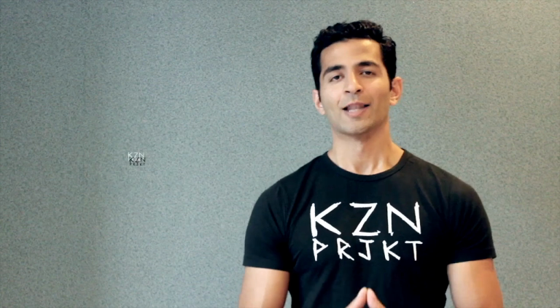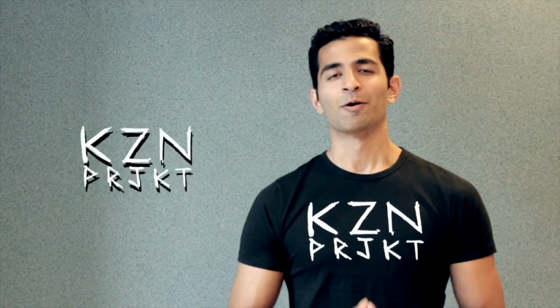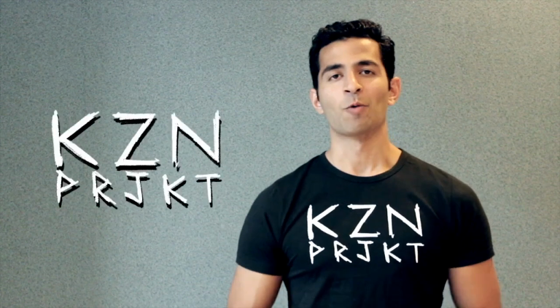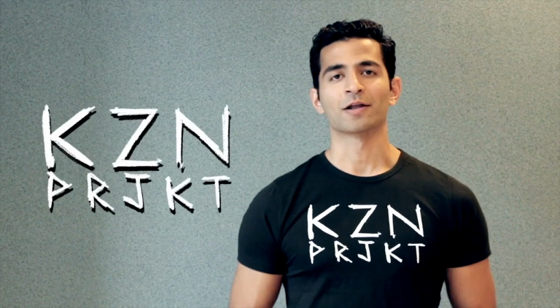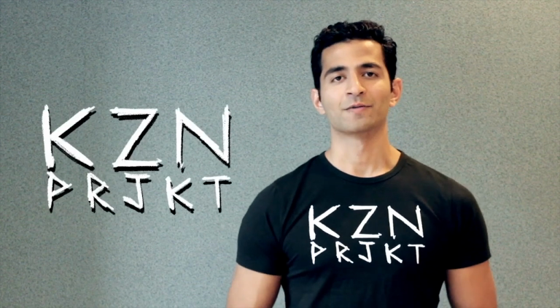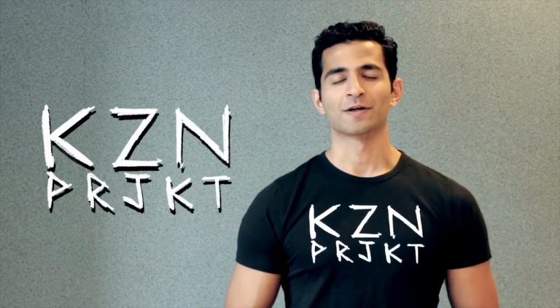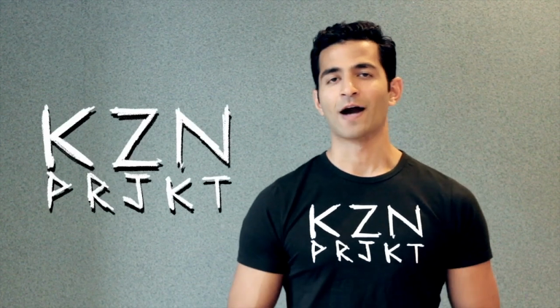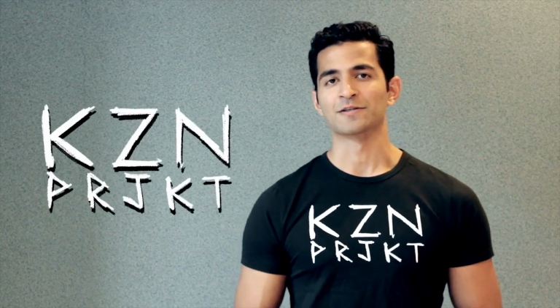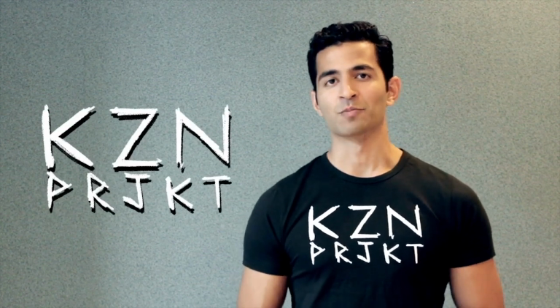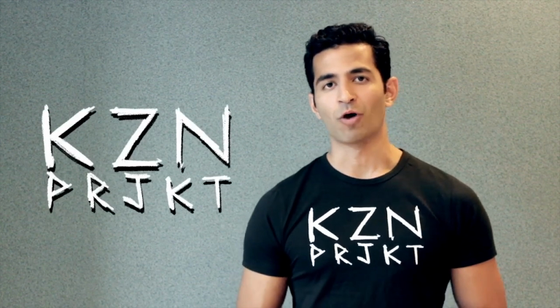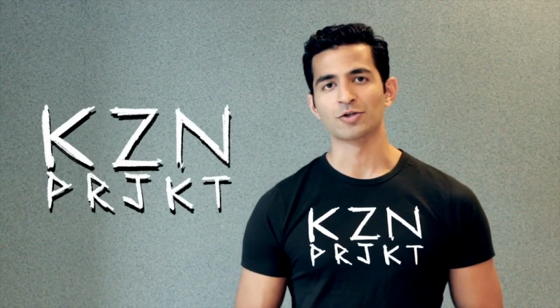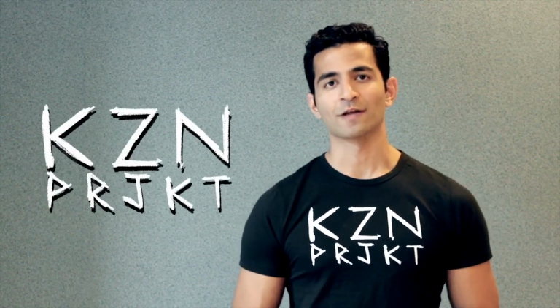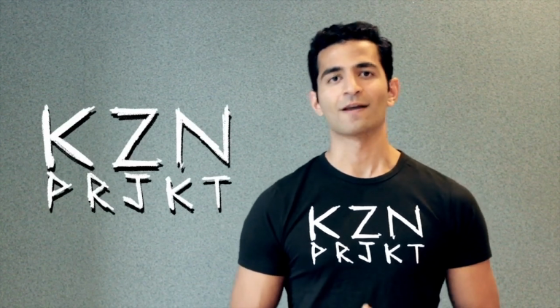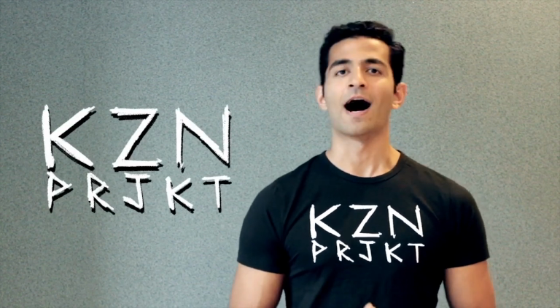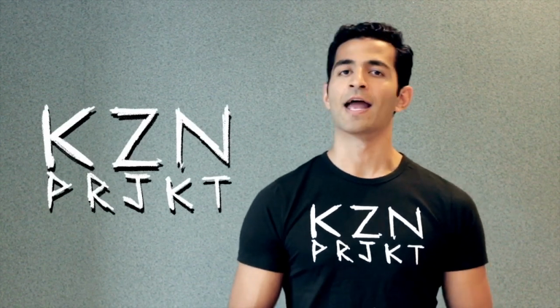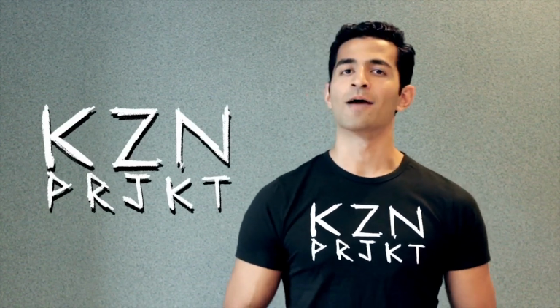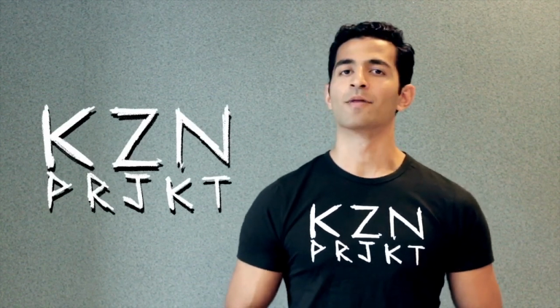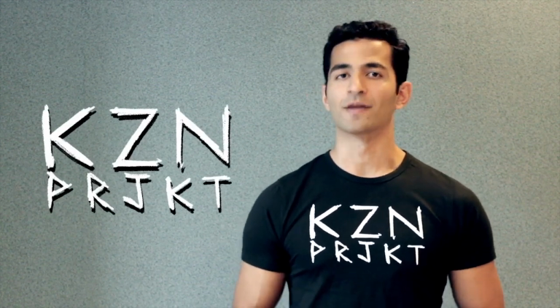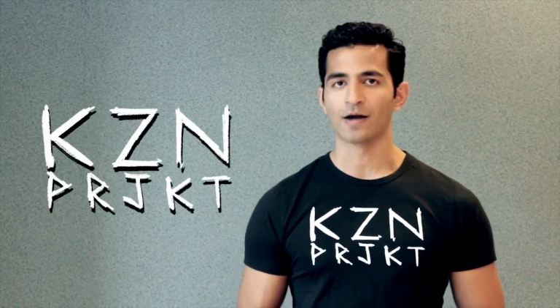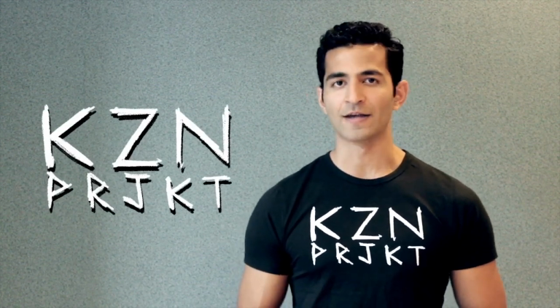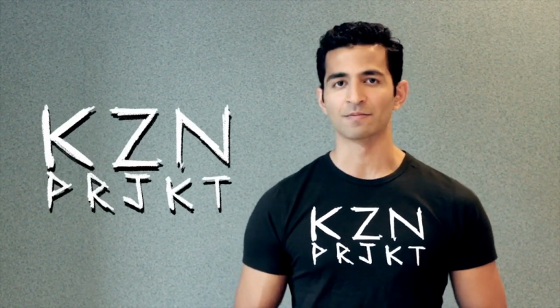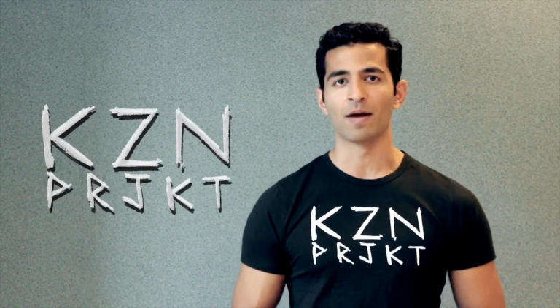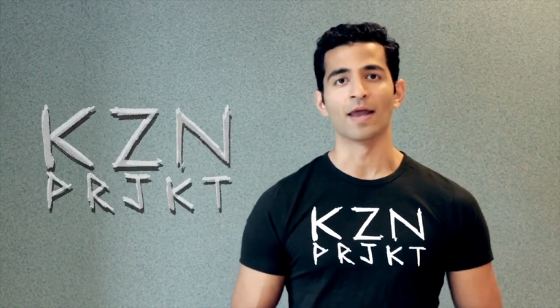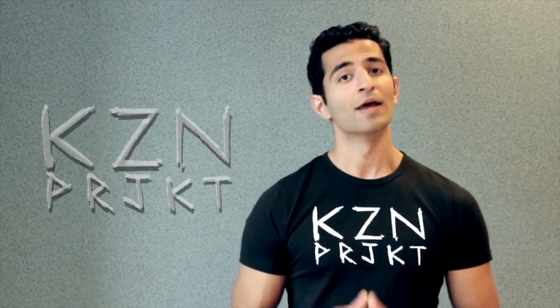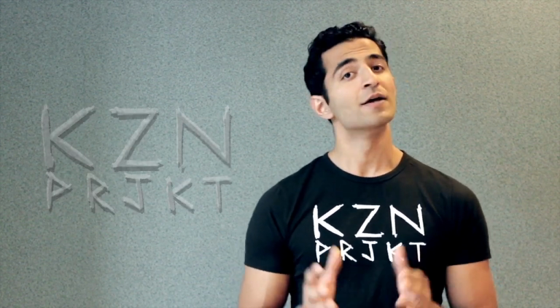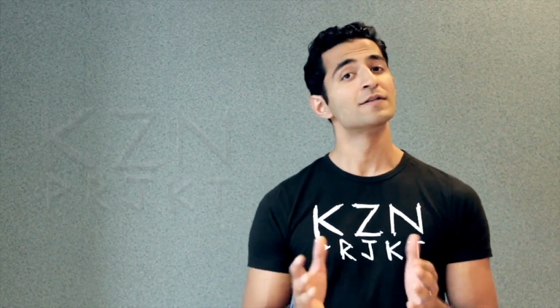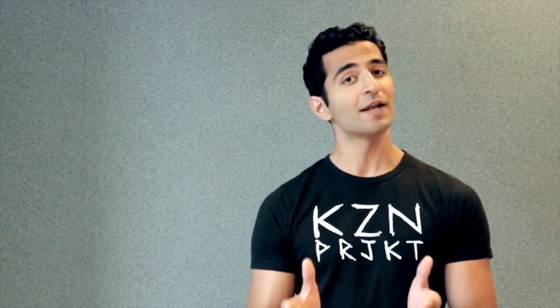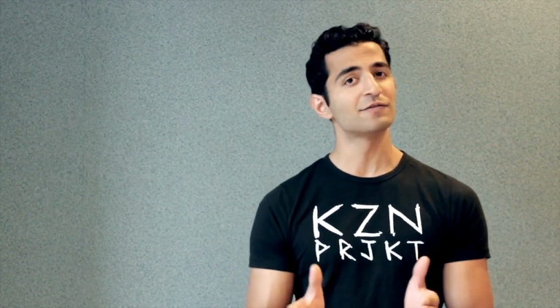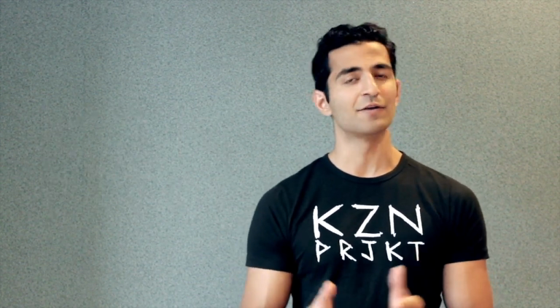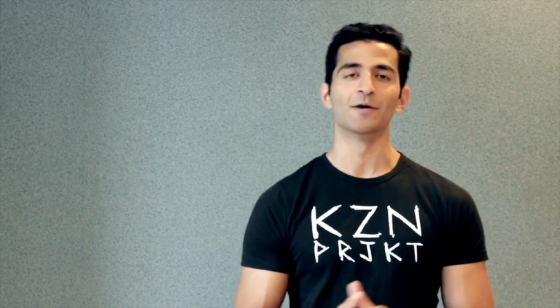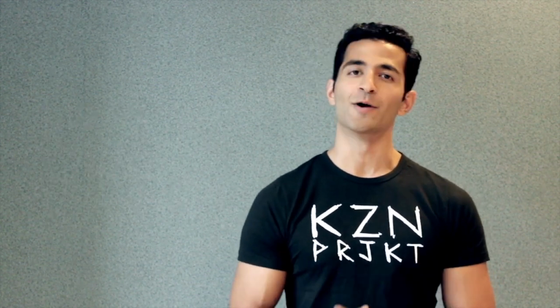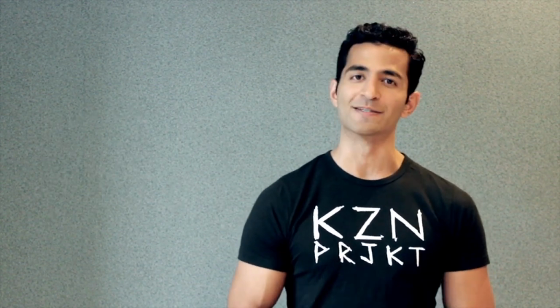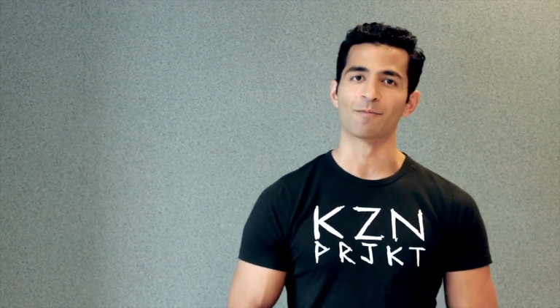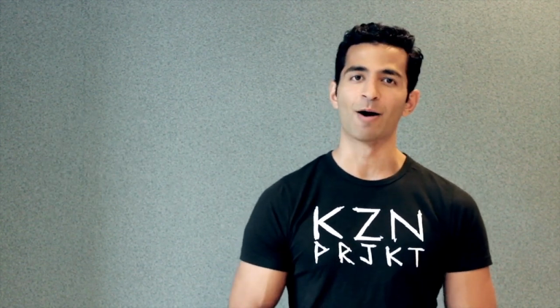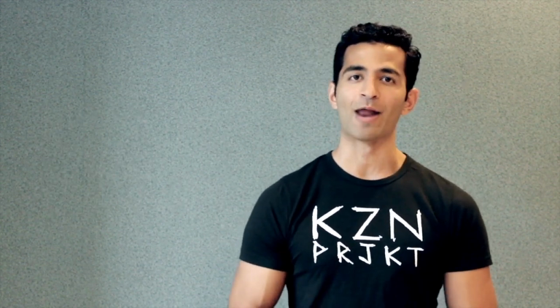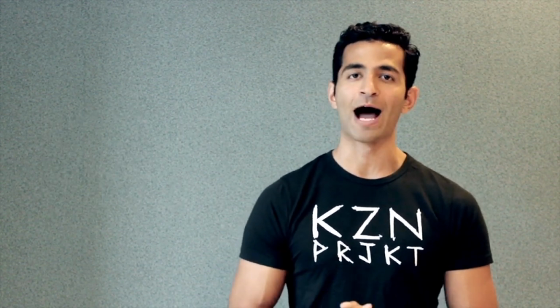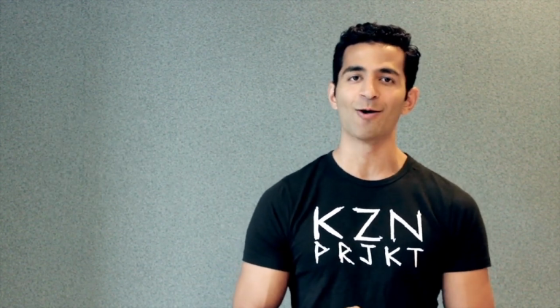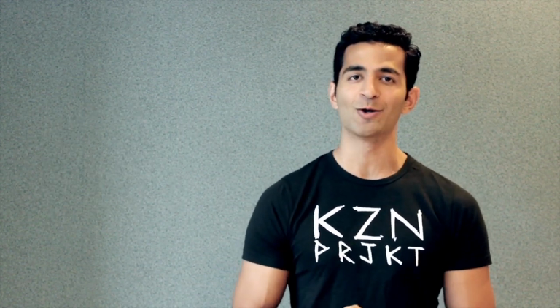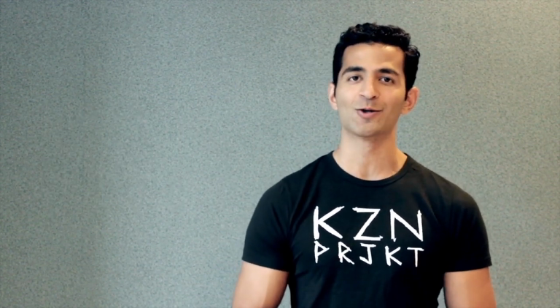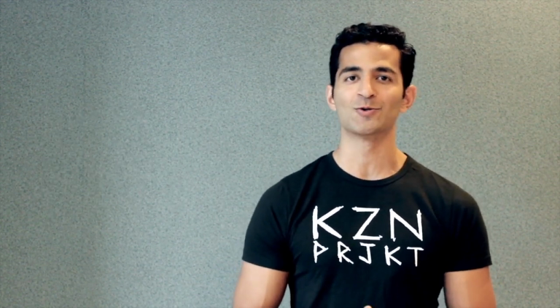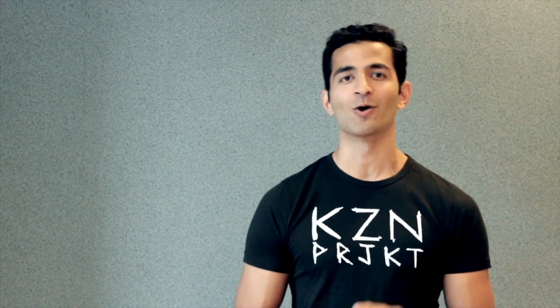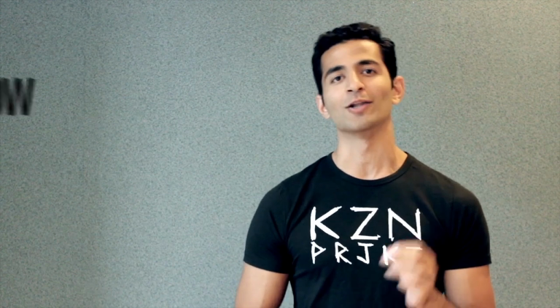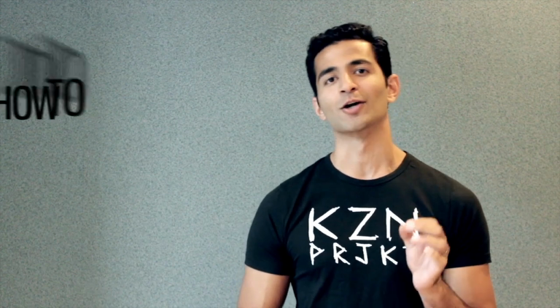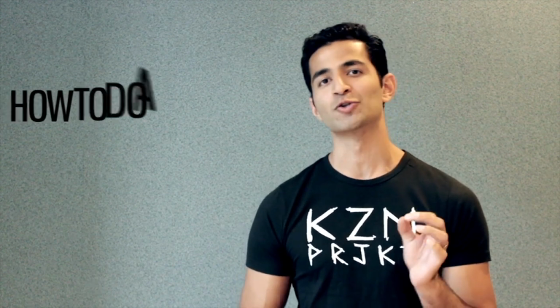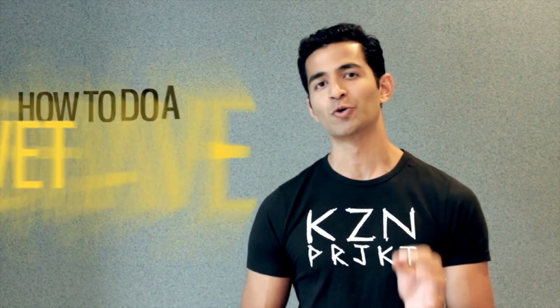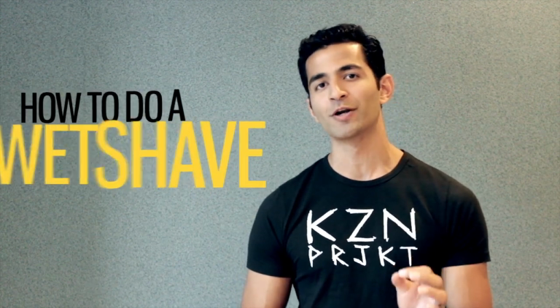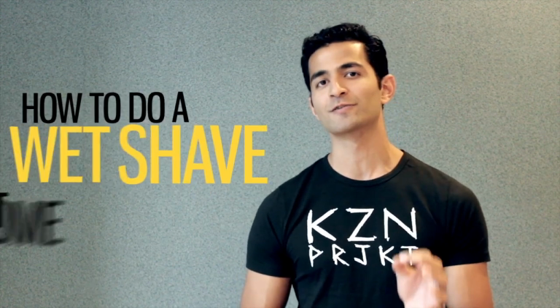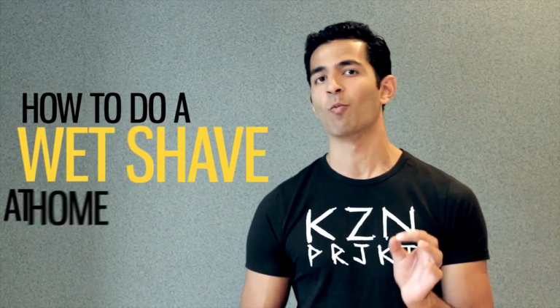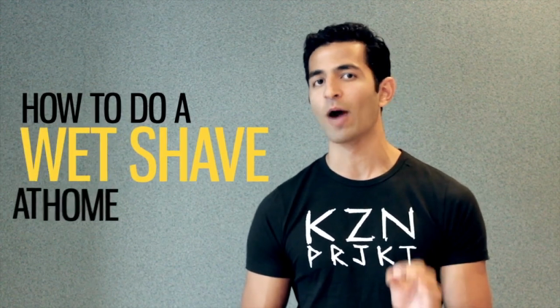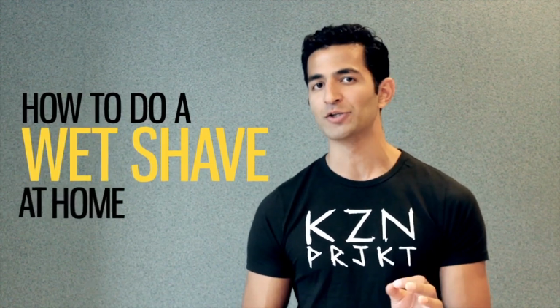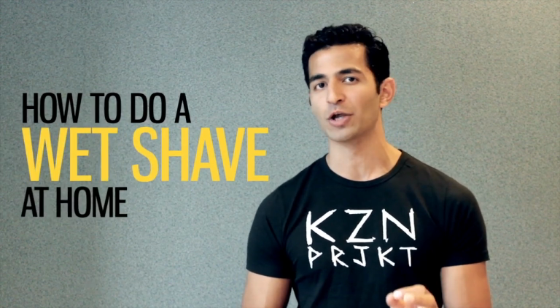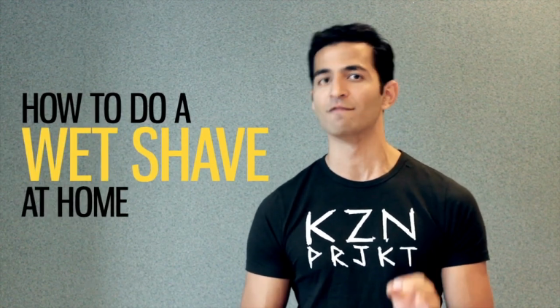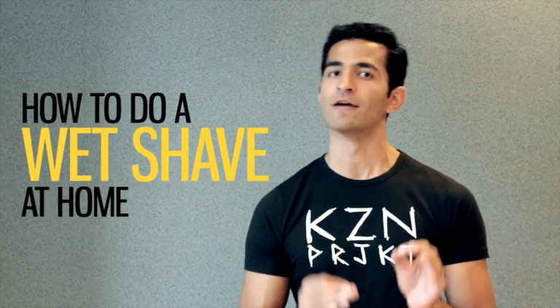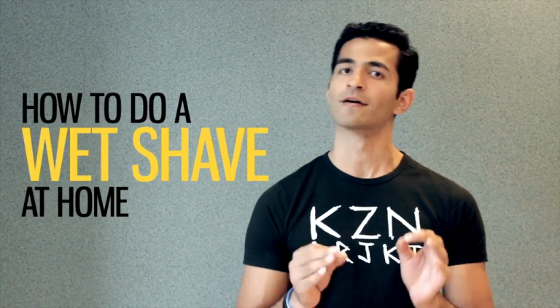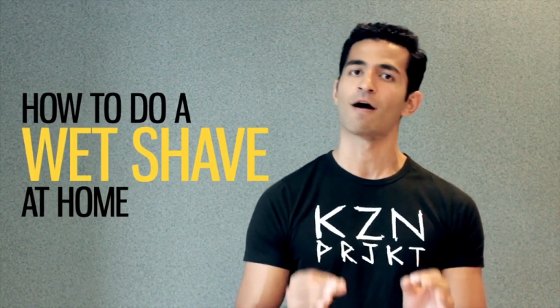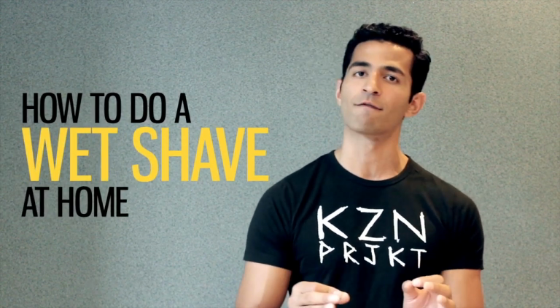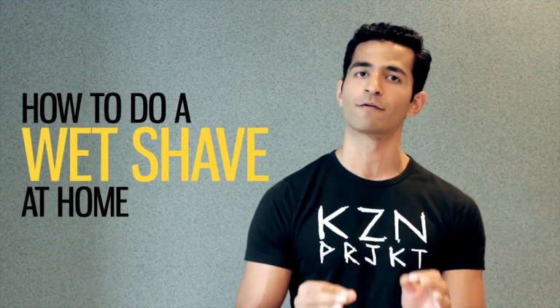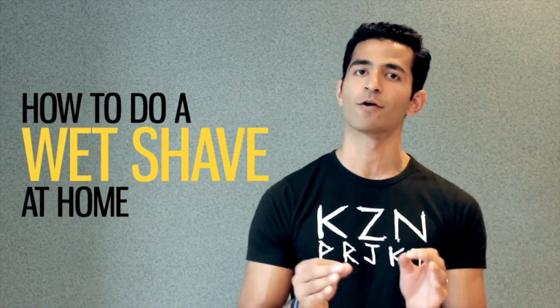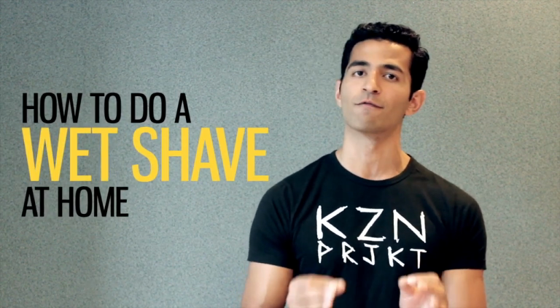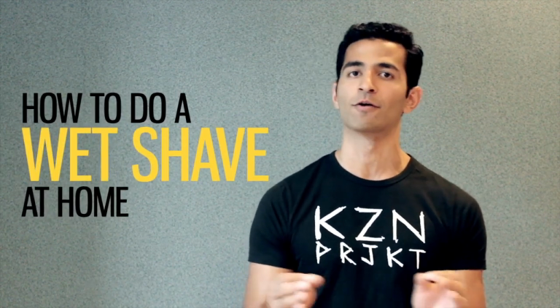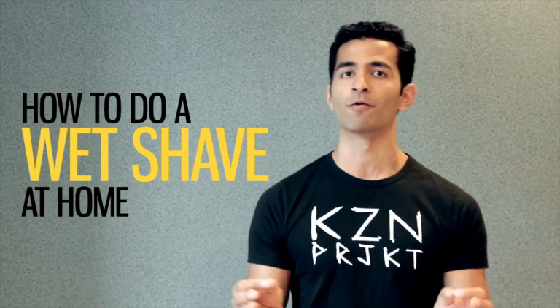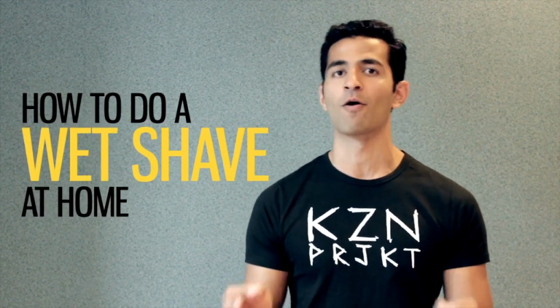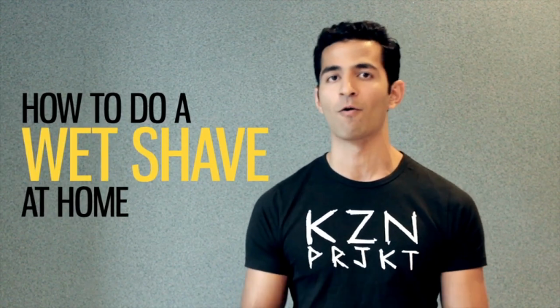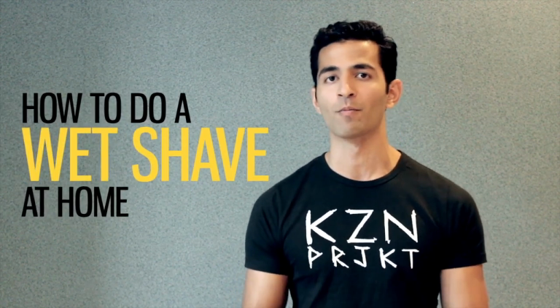Hello and welcome to The Kaizen Project. I am The Kaizen Man. Today's video is about how you can do a luxurious wet shave in the comfort of your own home.